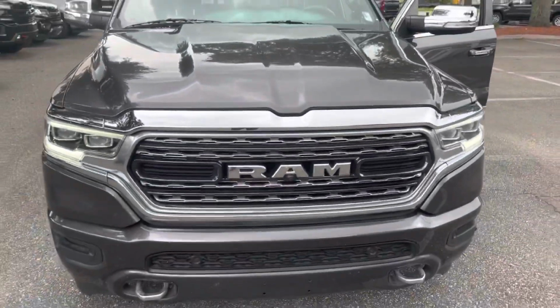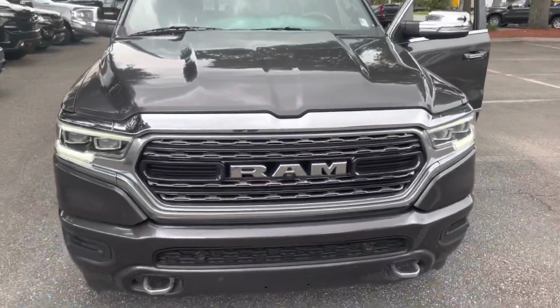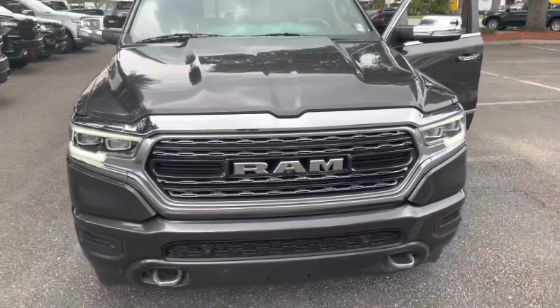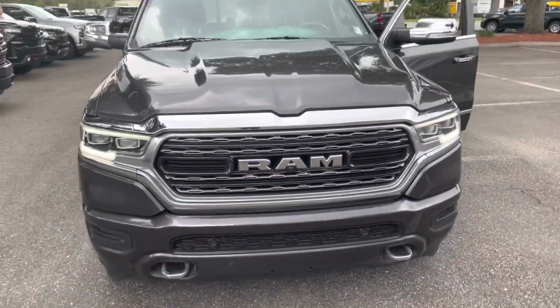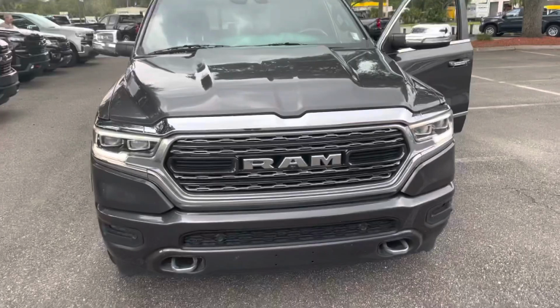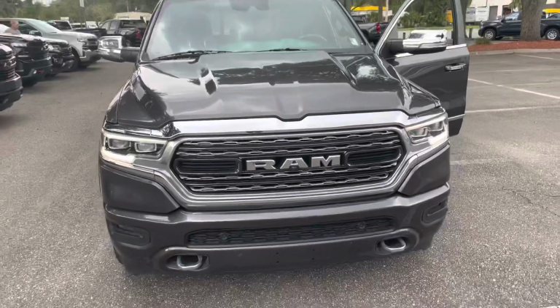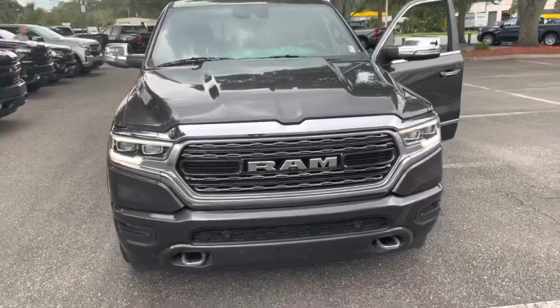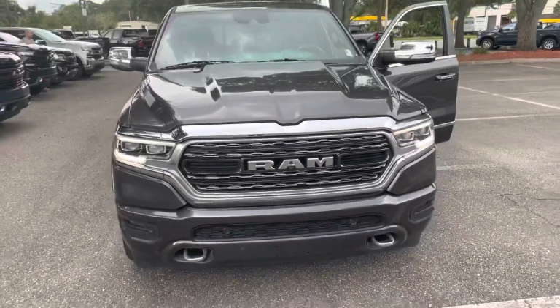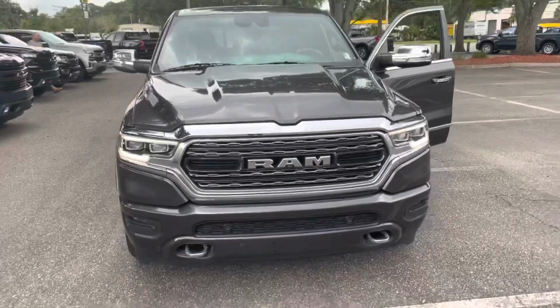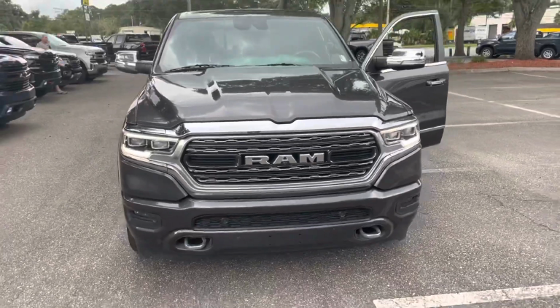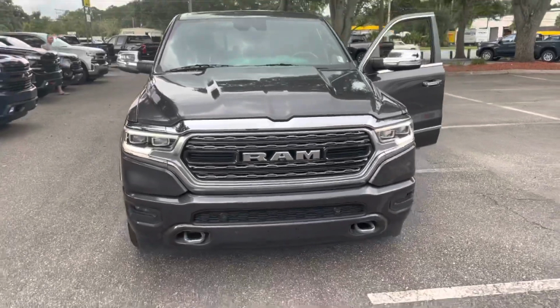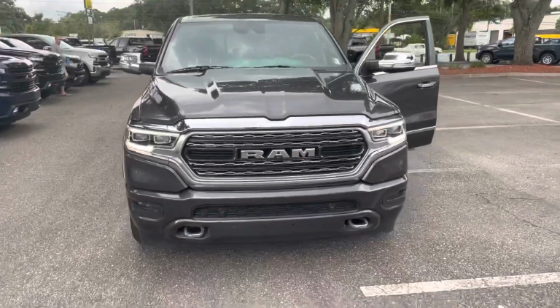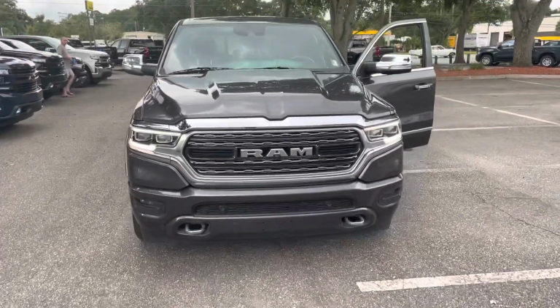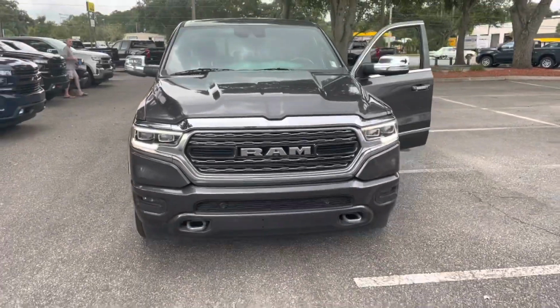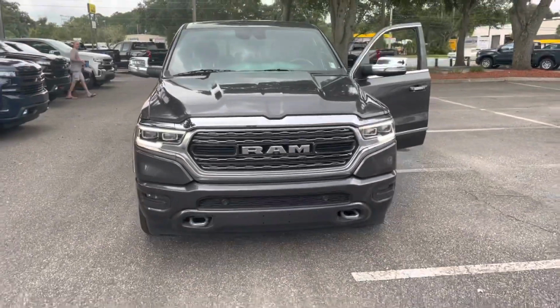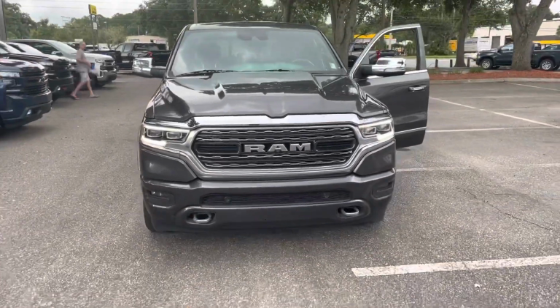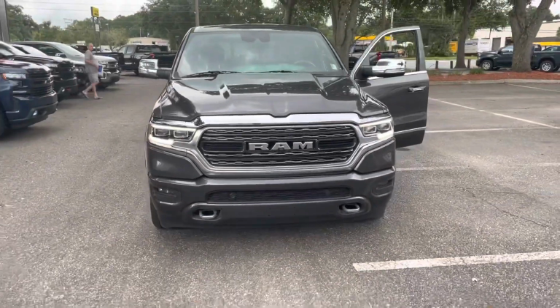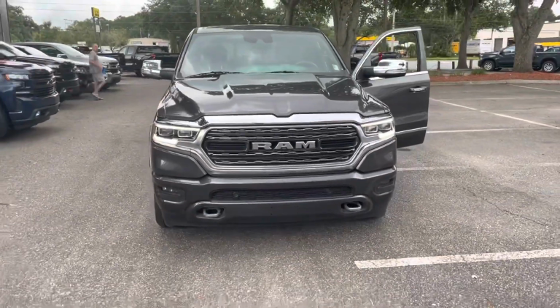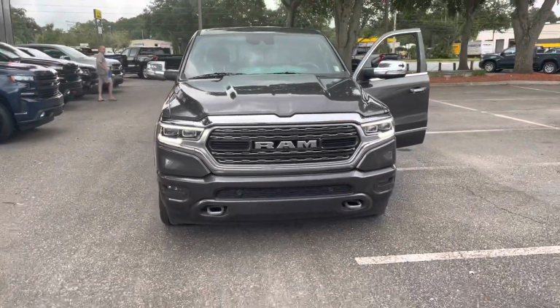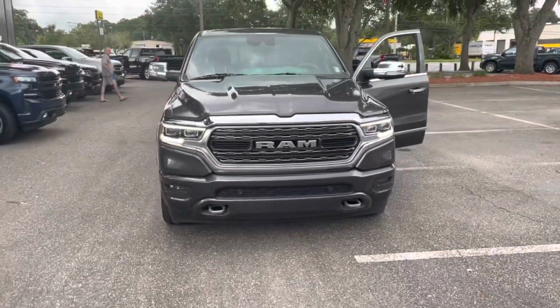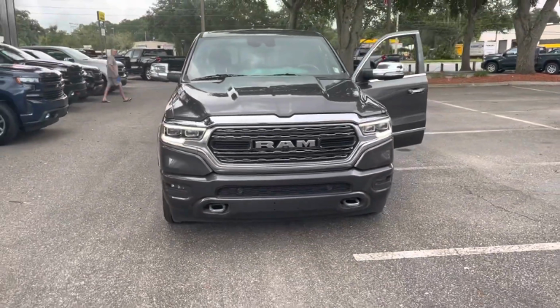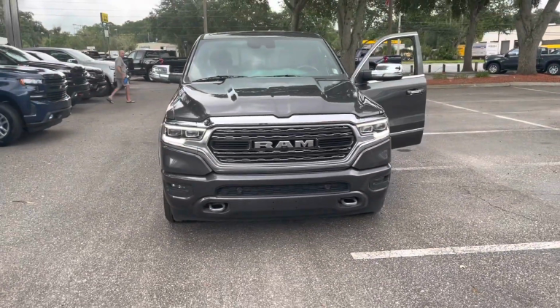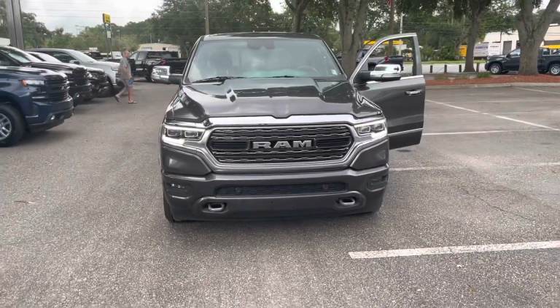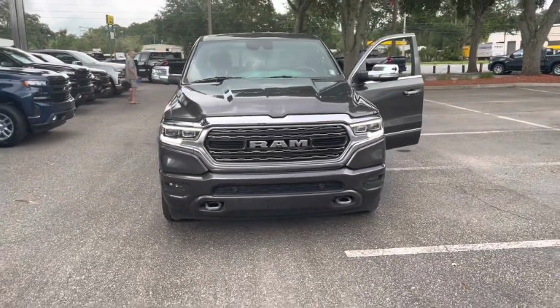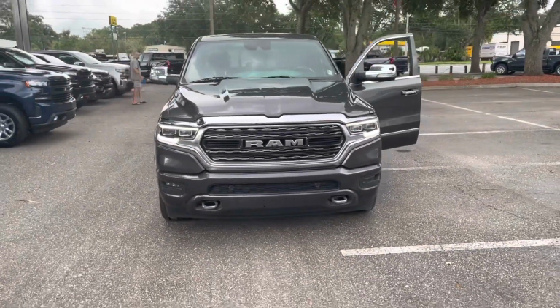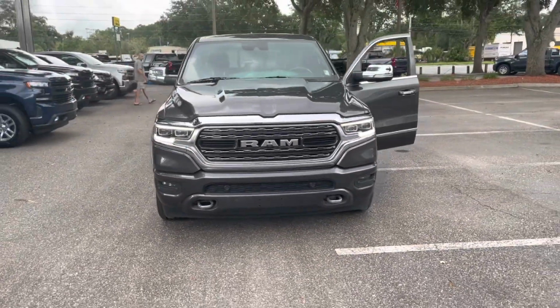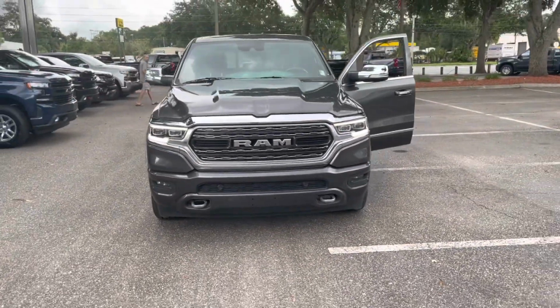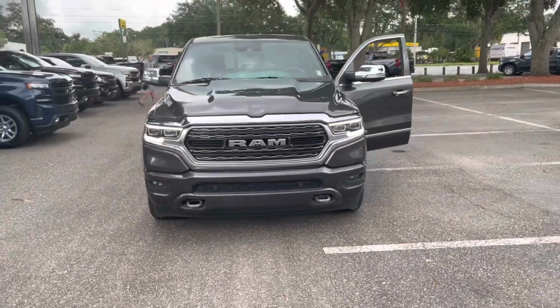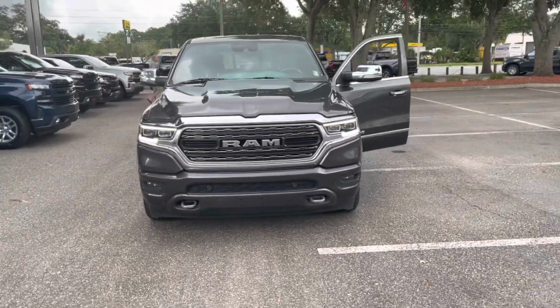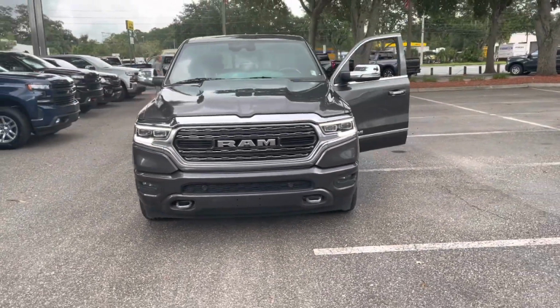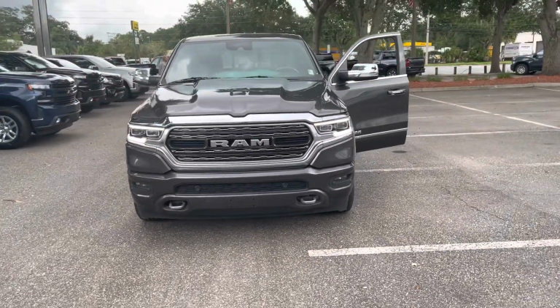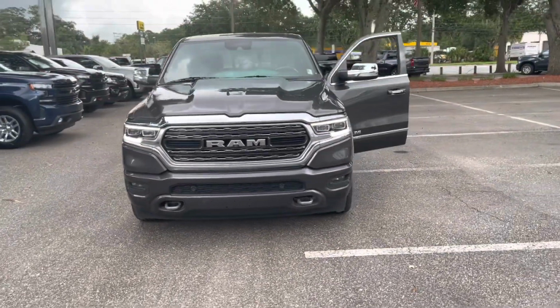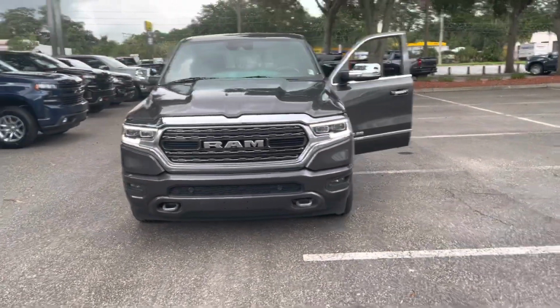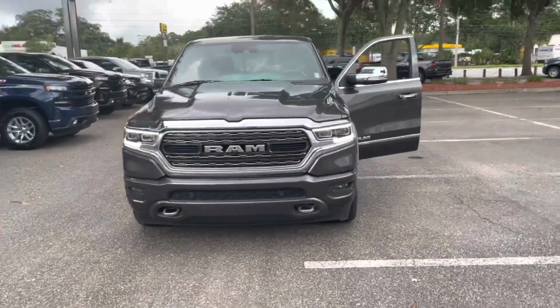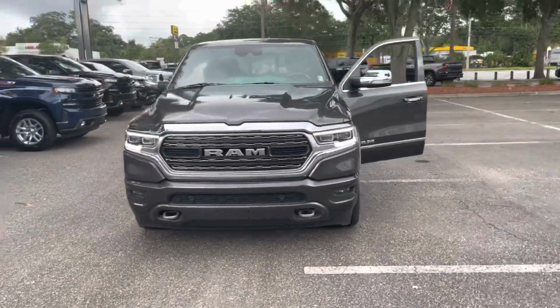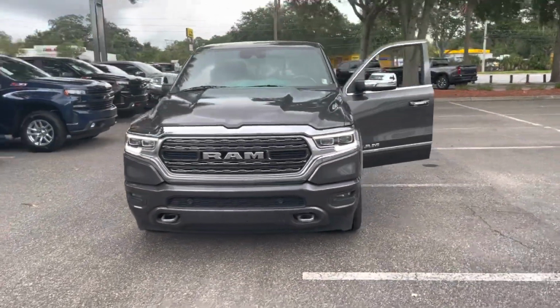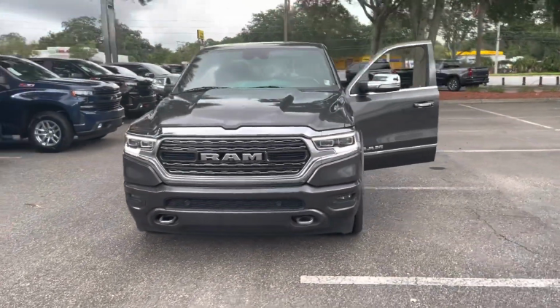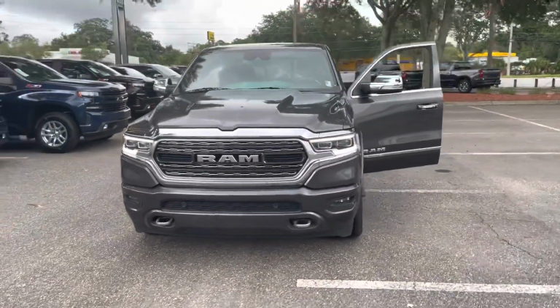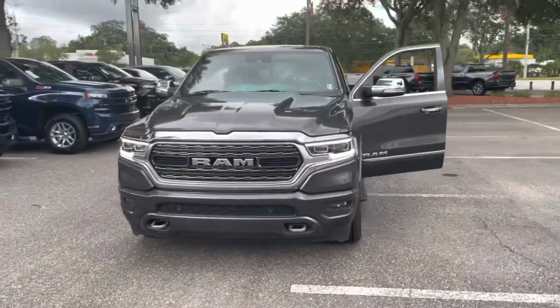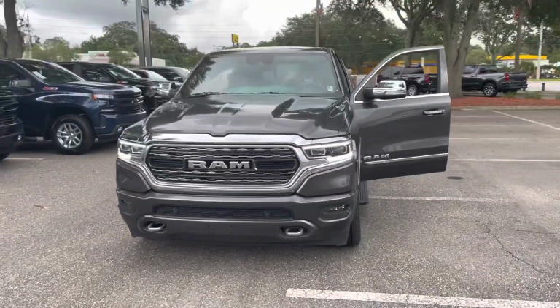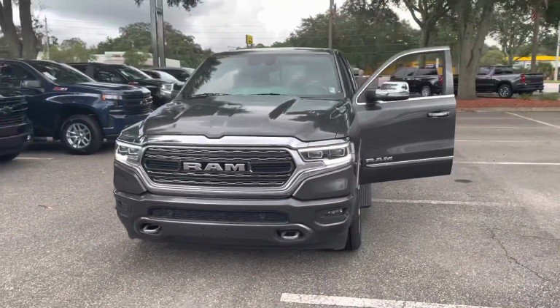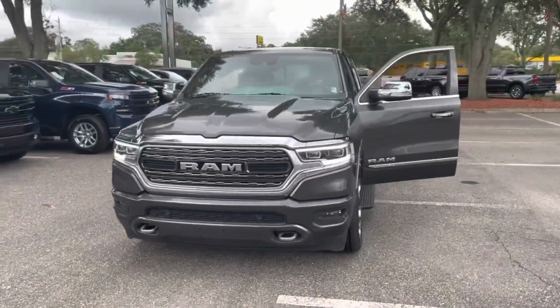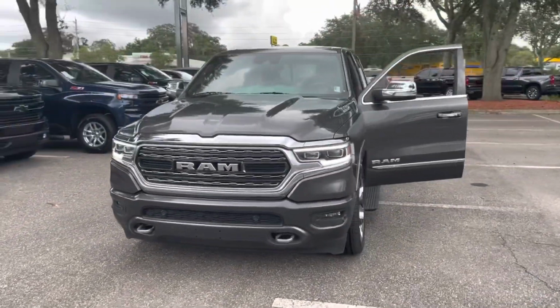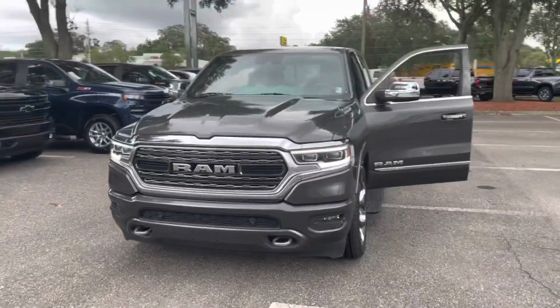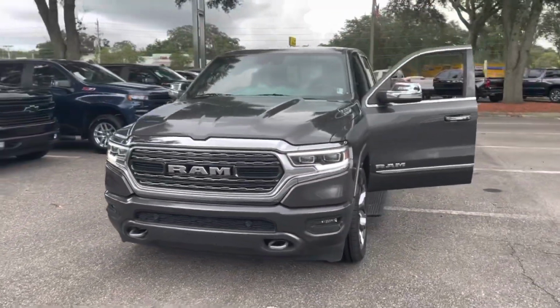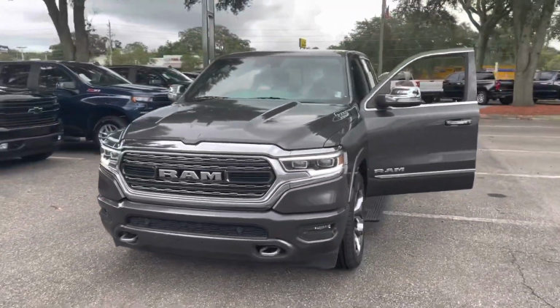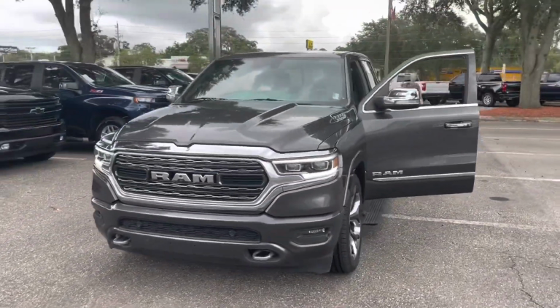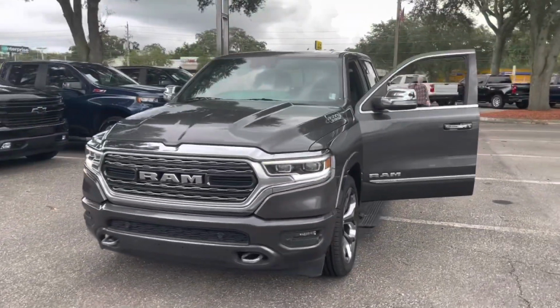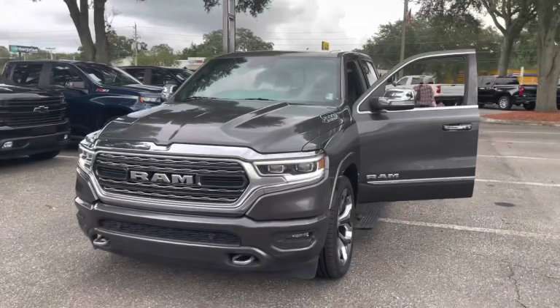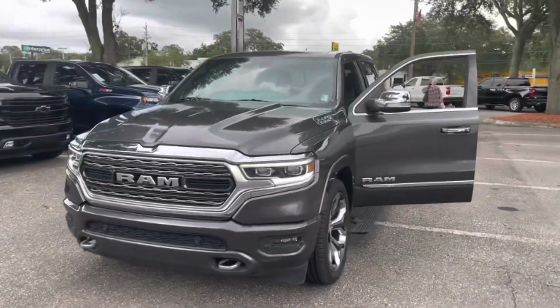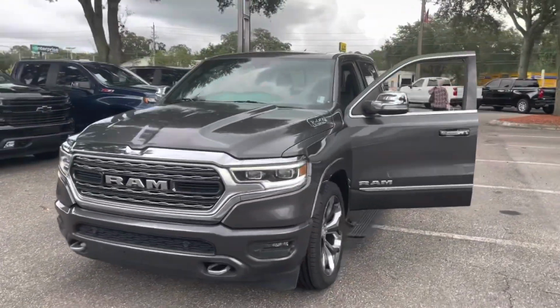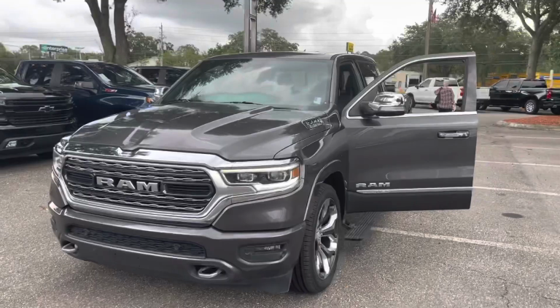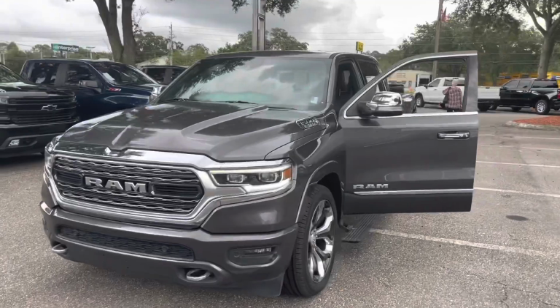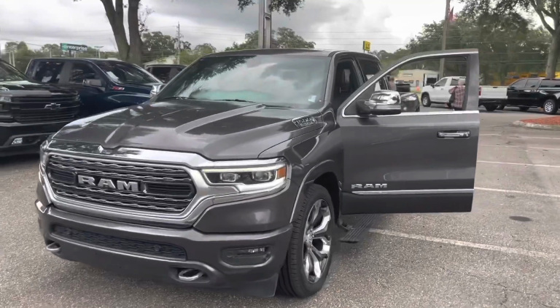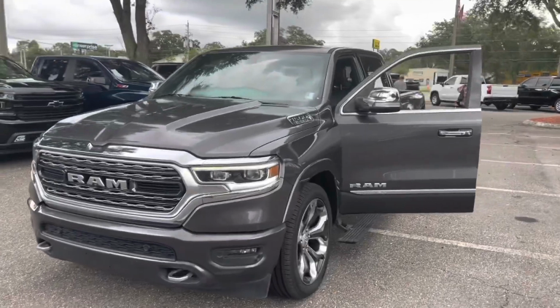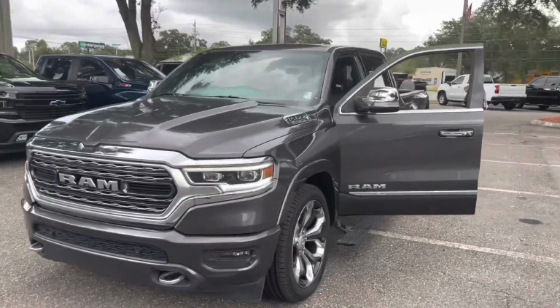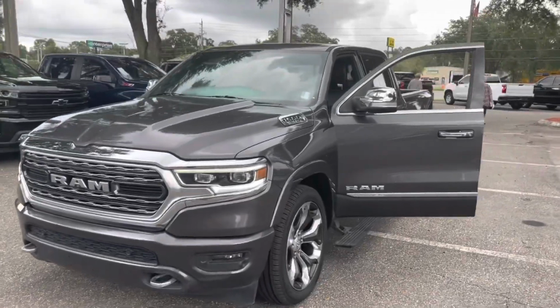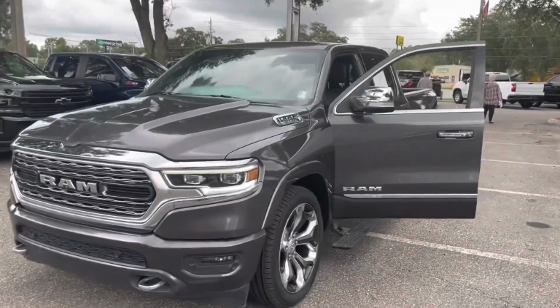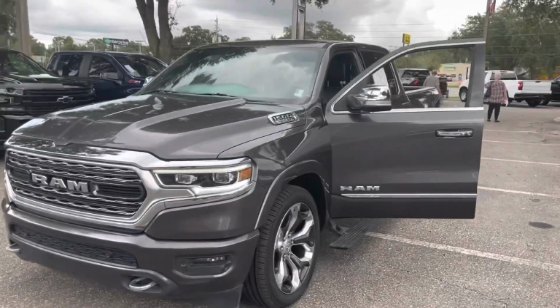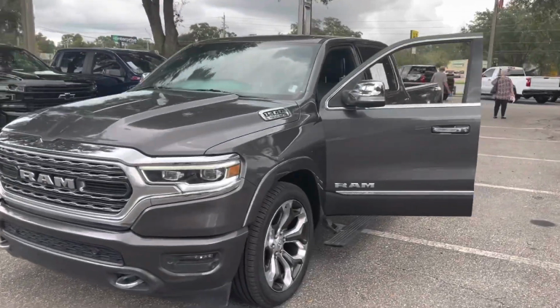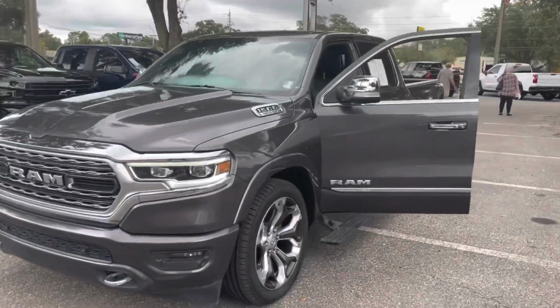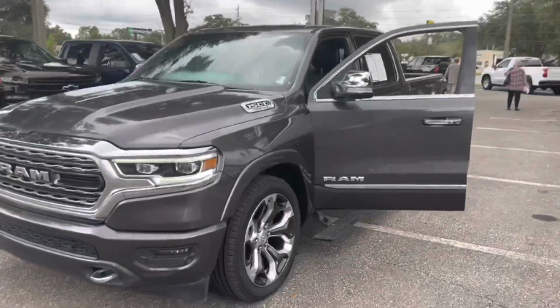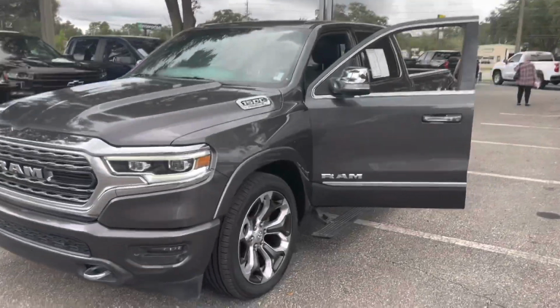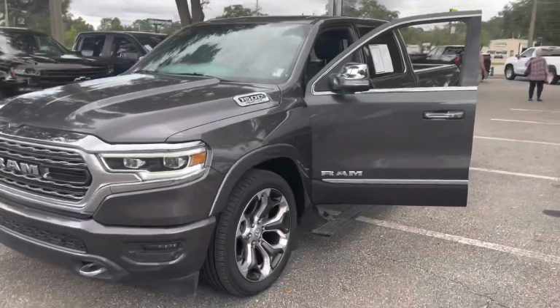Again, my name is Michael. If you think this may be a good fit for you and the family, let me know and I would be happy to put a great deal together for you.